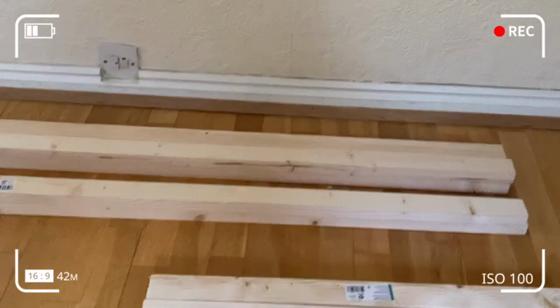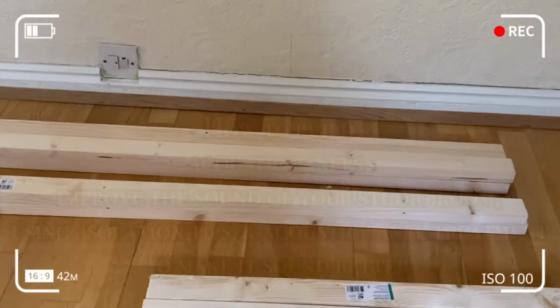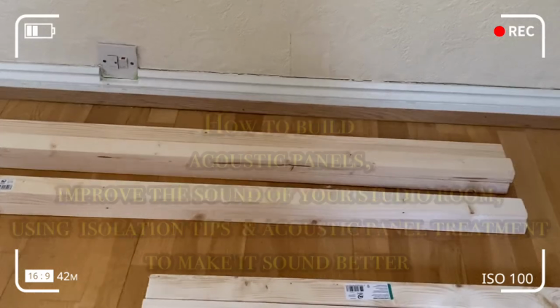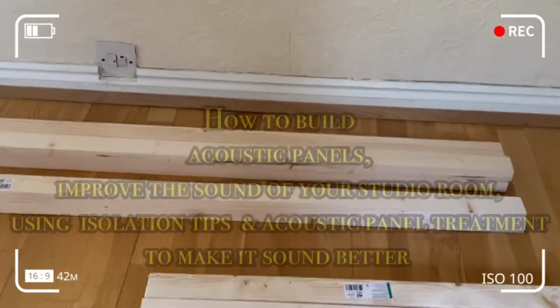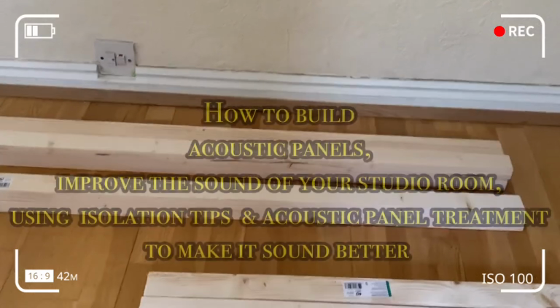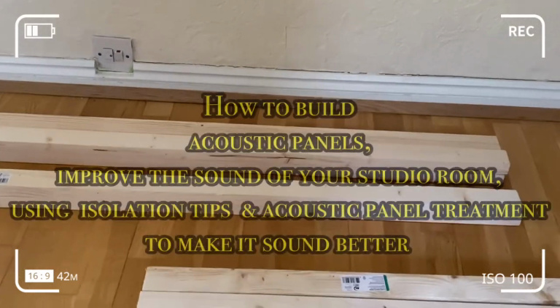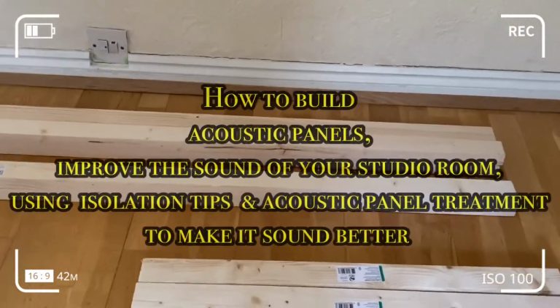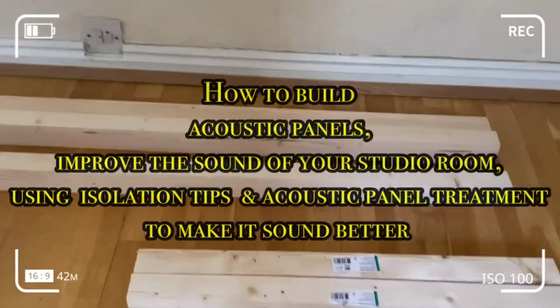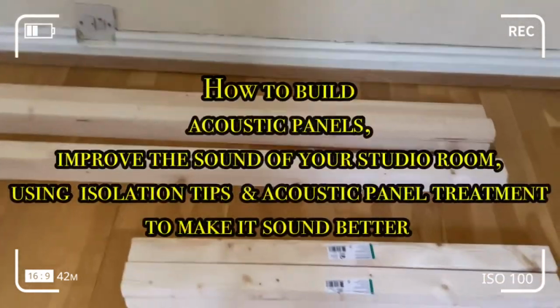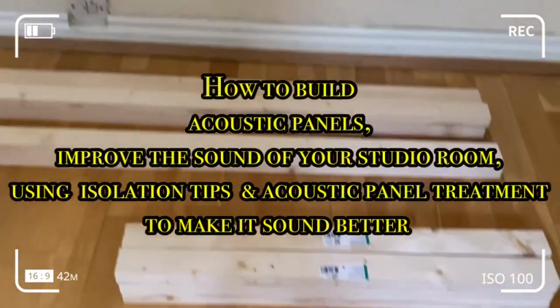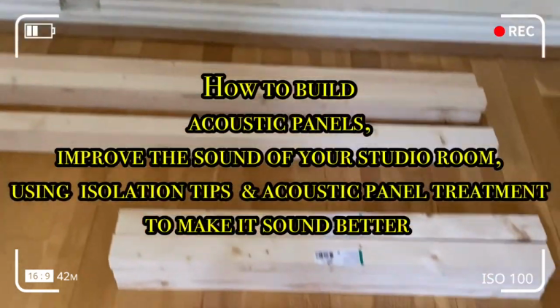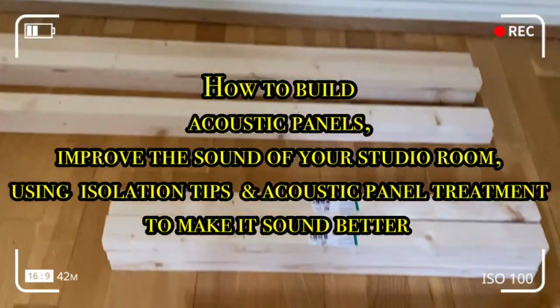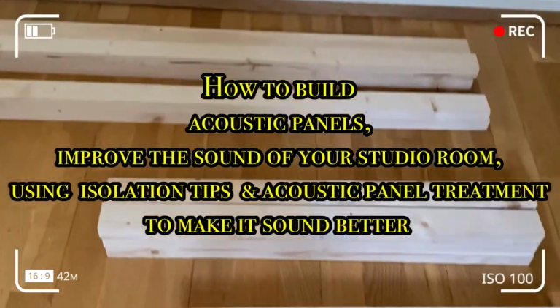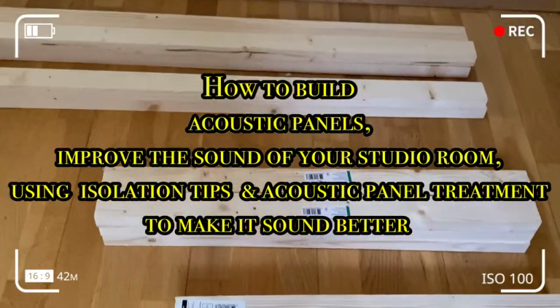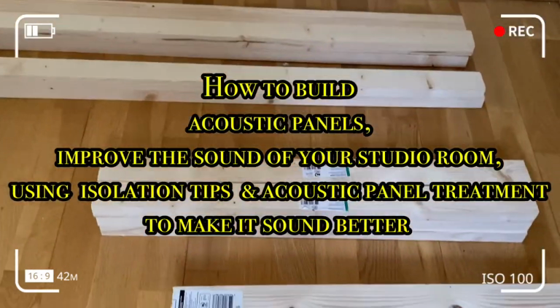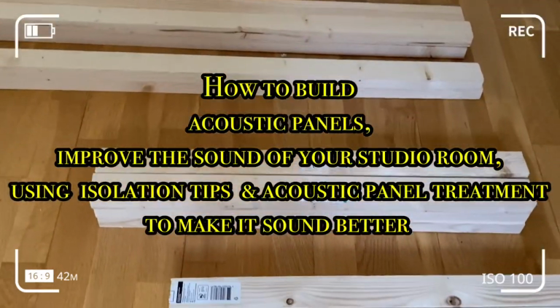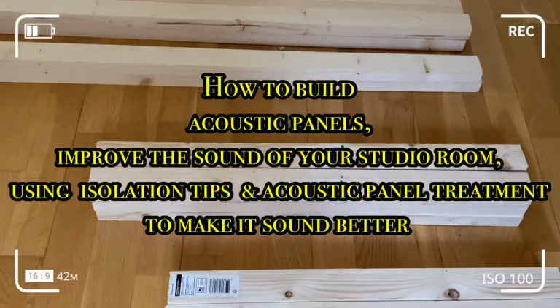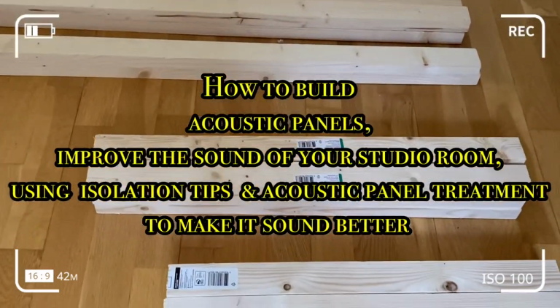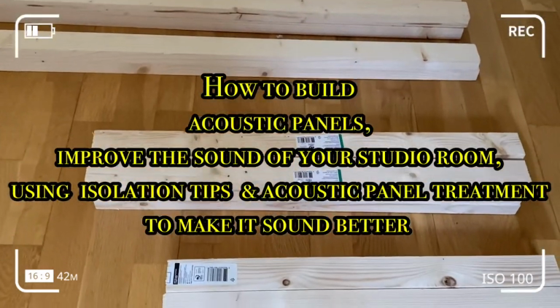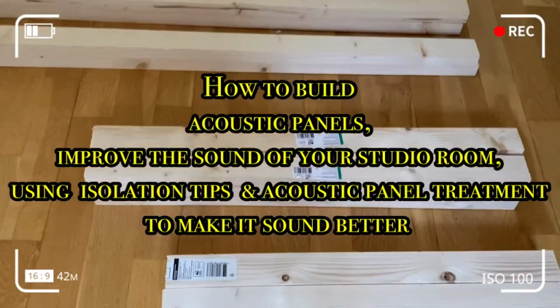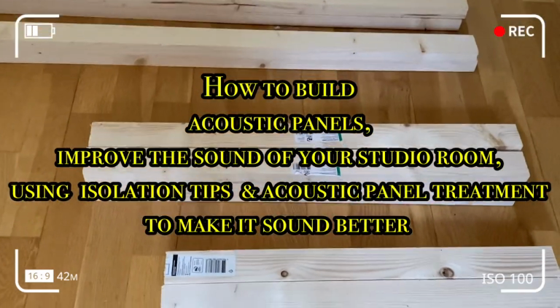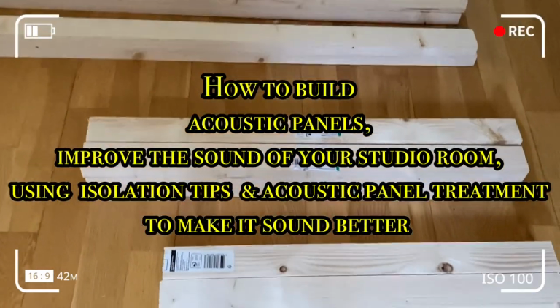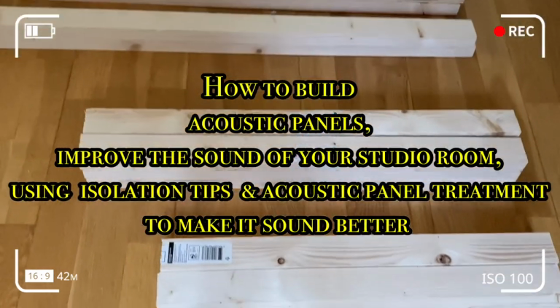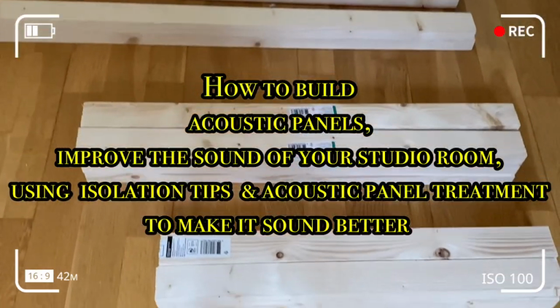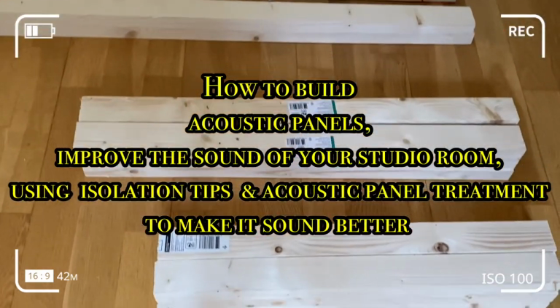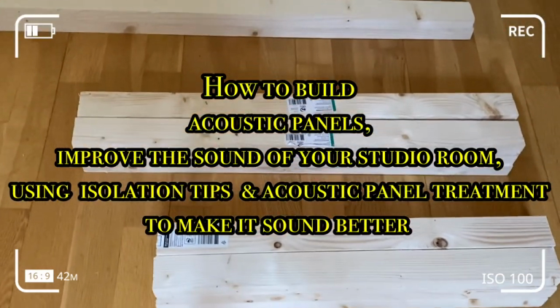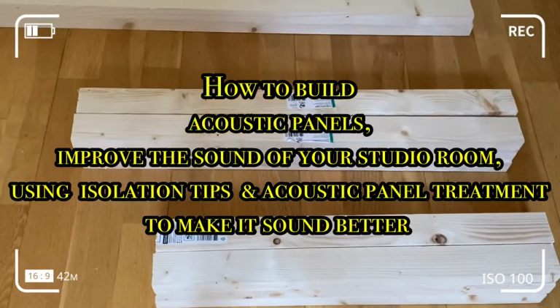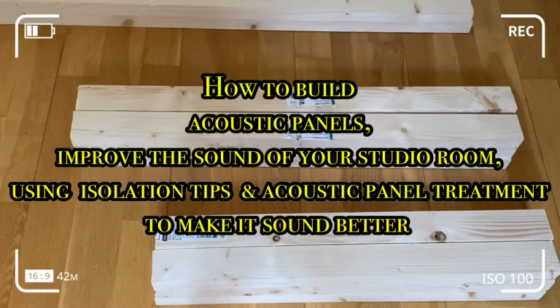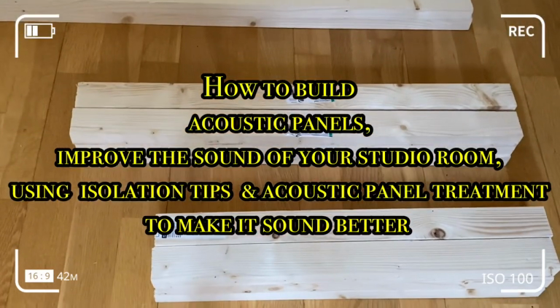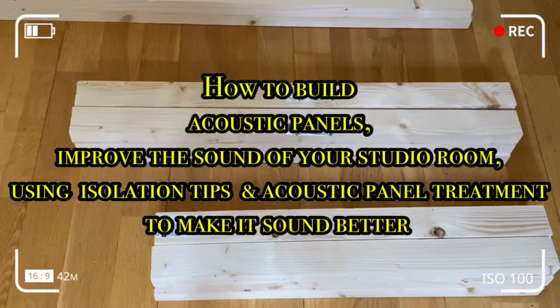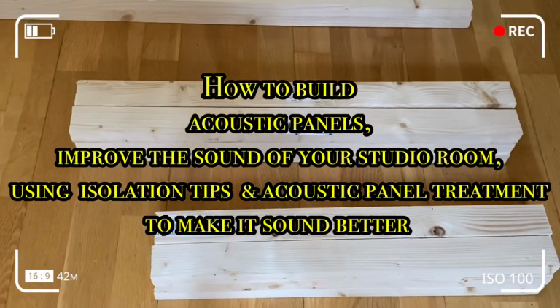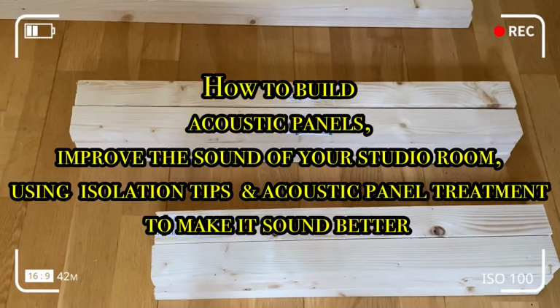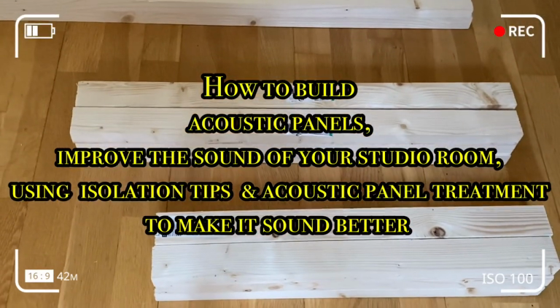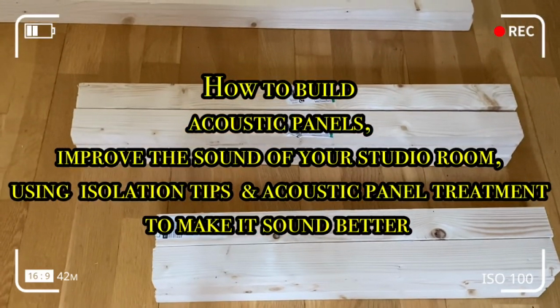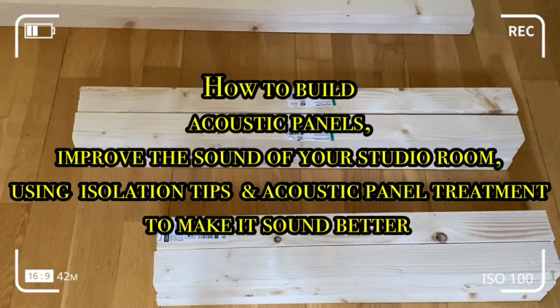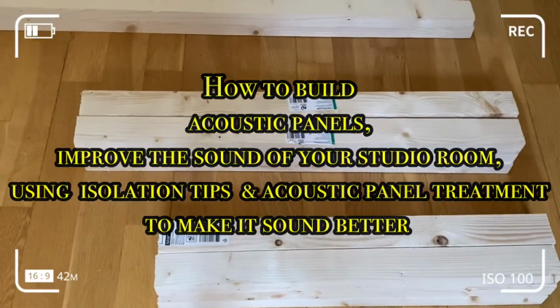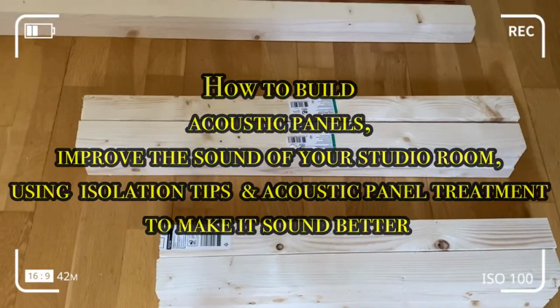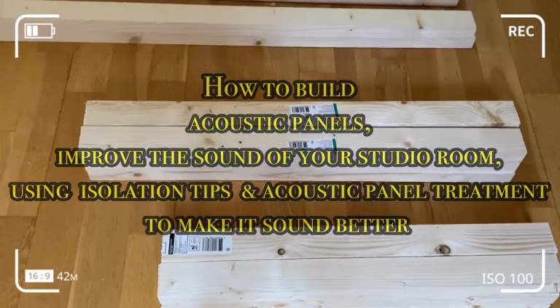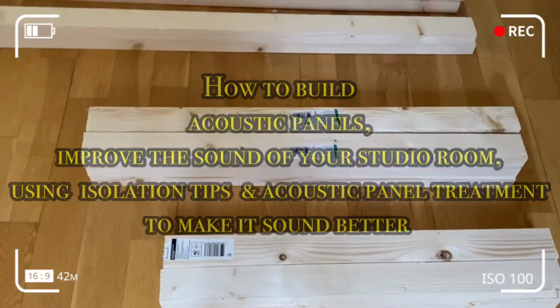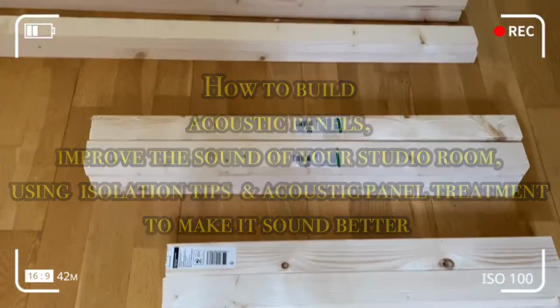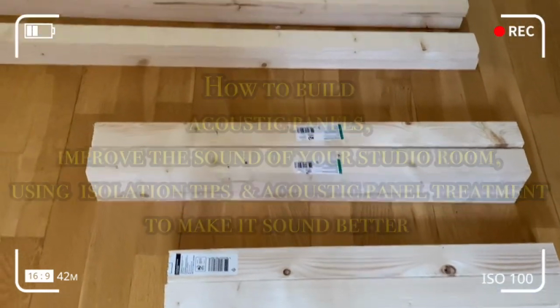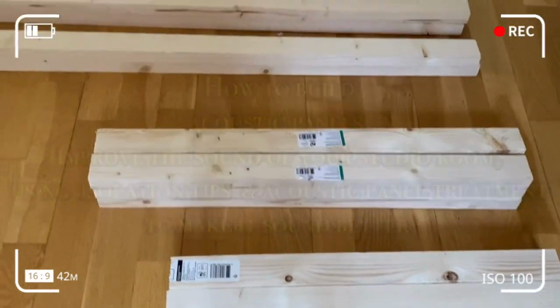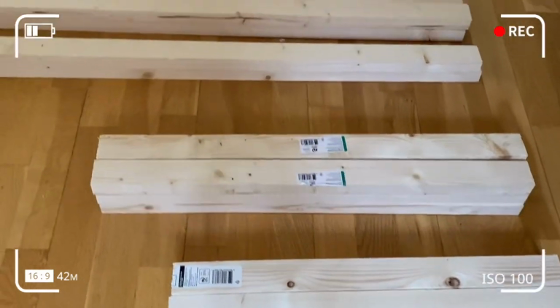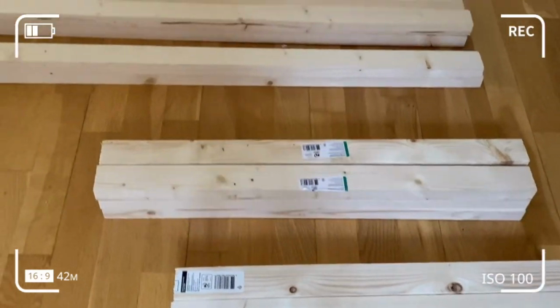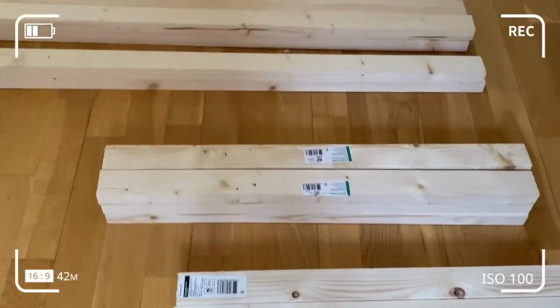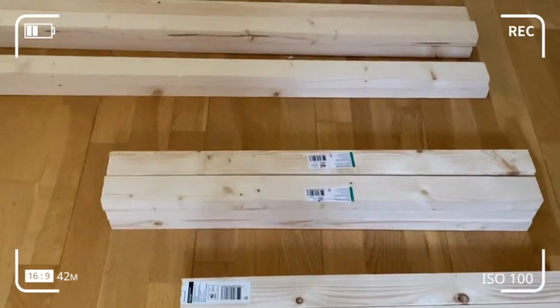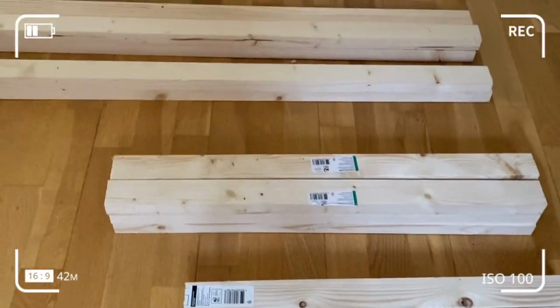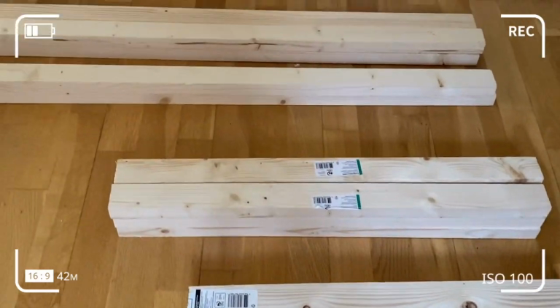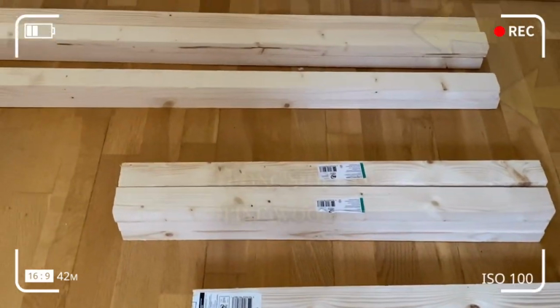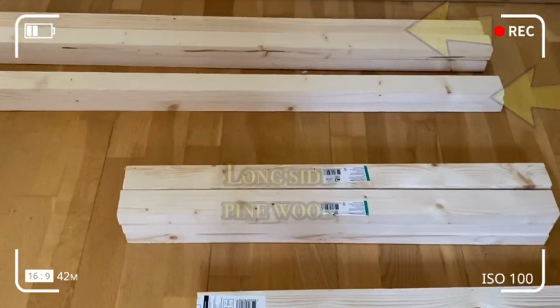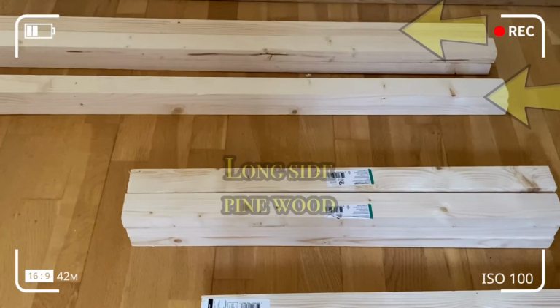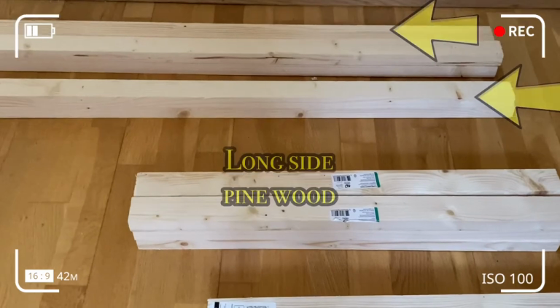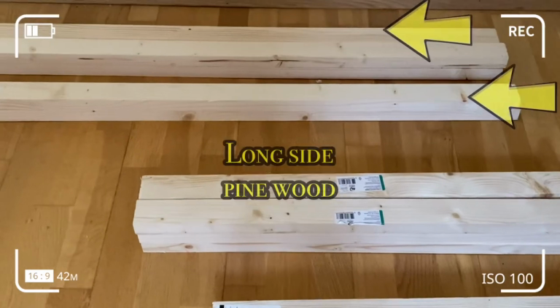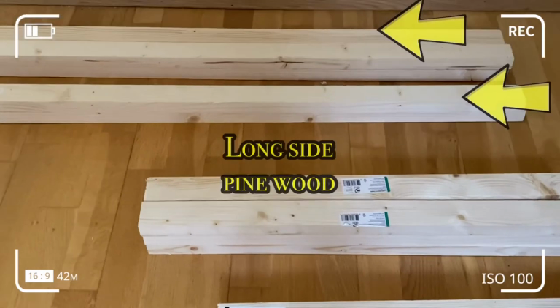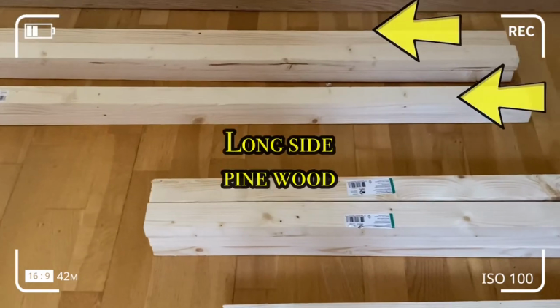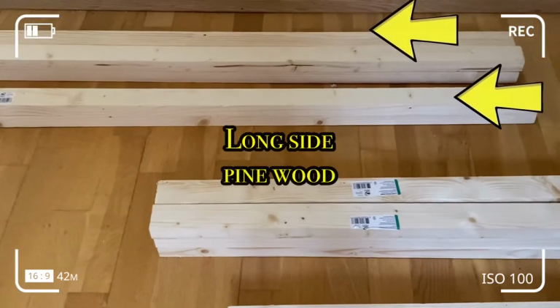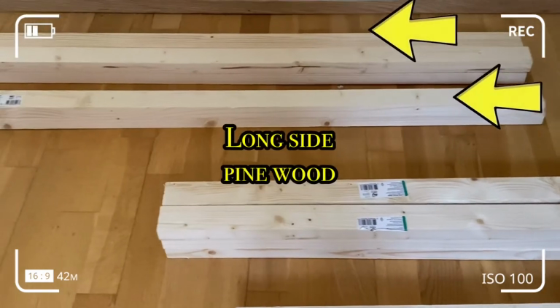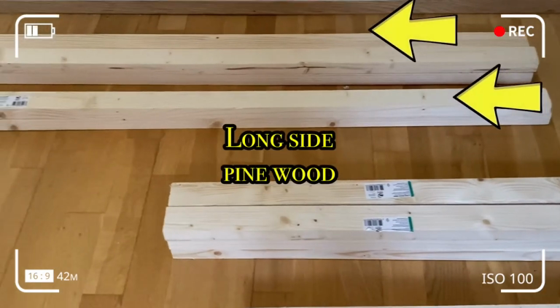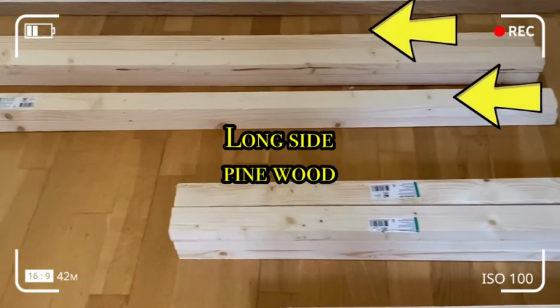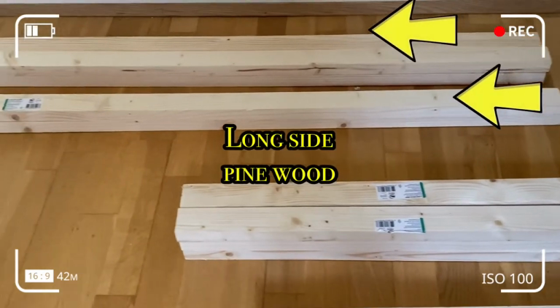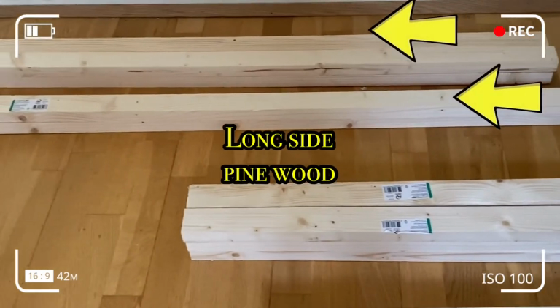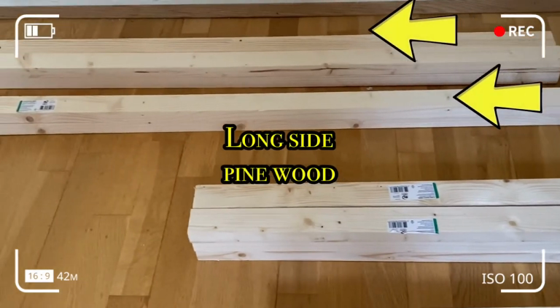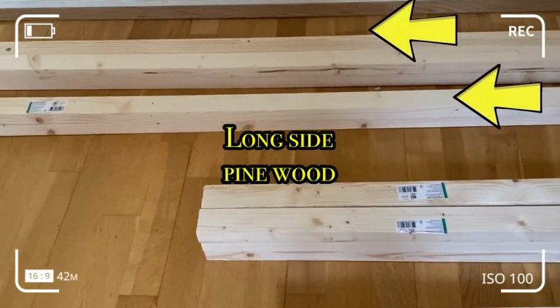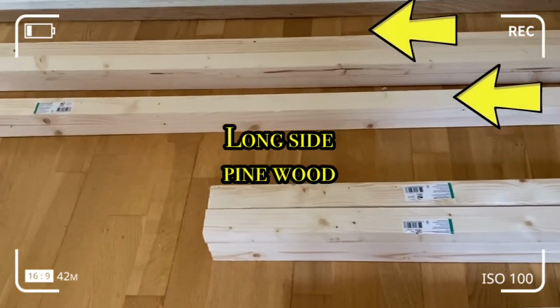This video shows you how to build acoustic panels and how to make your room sound better.